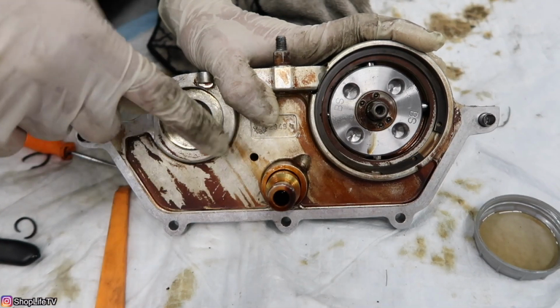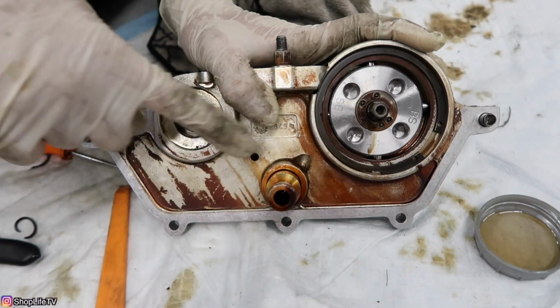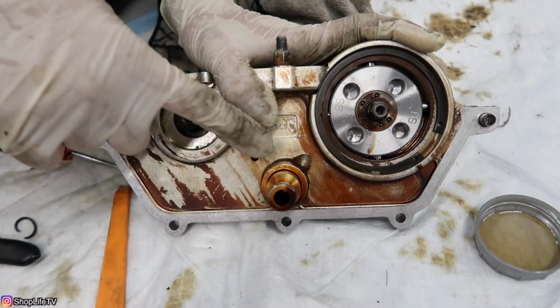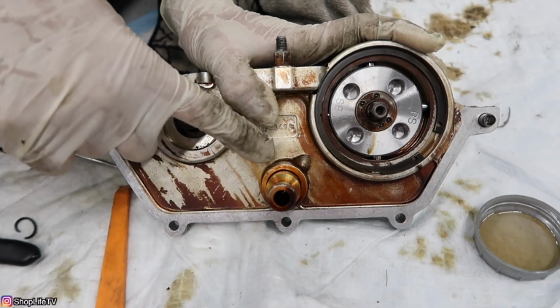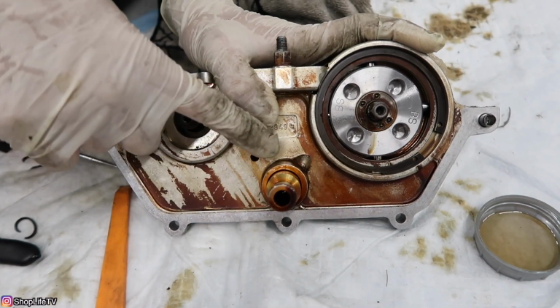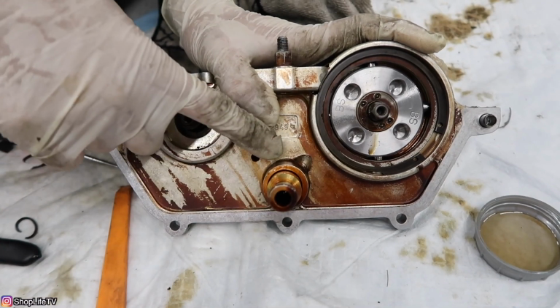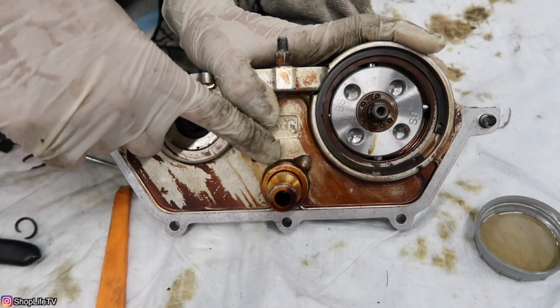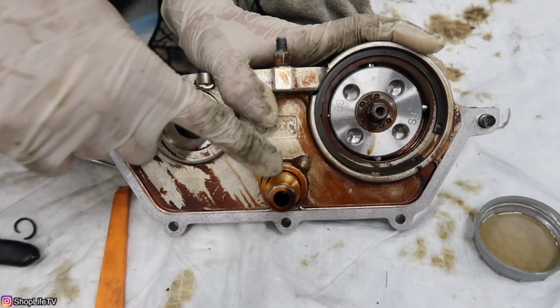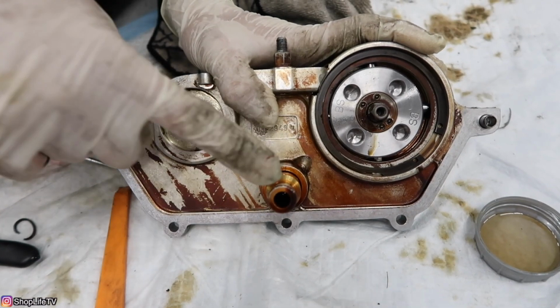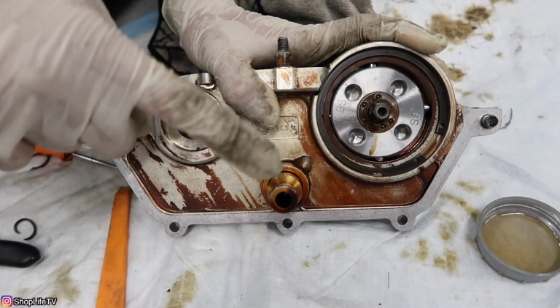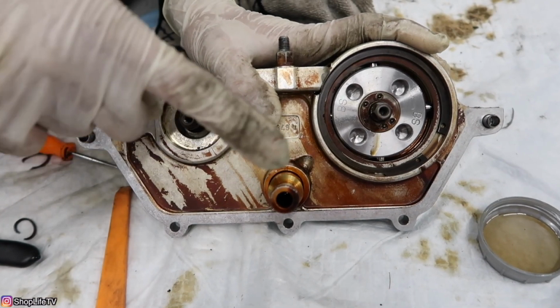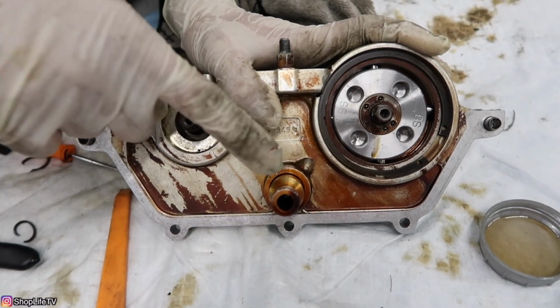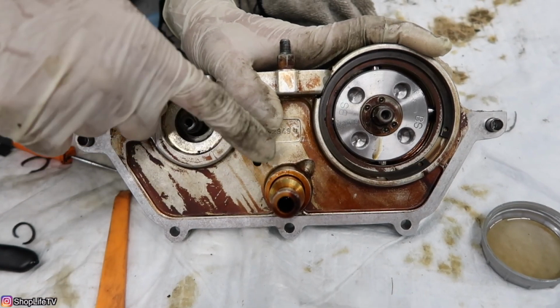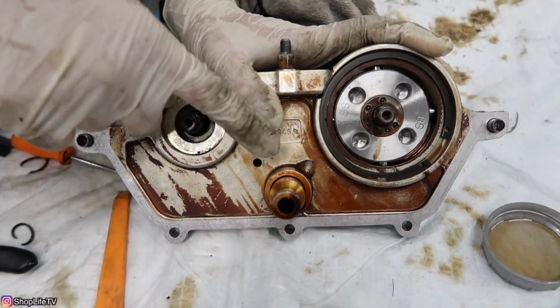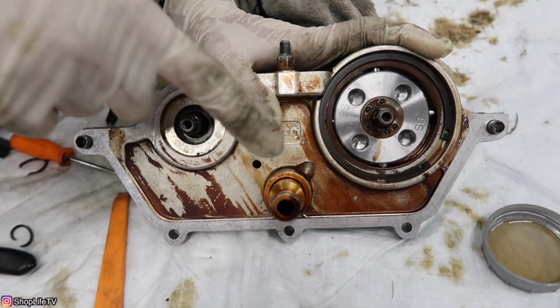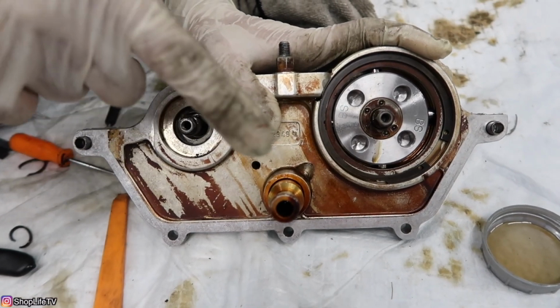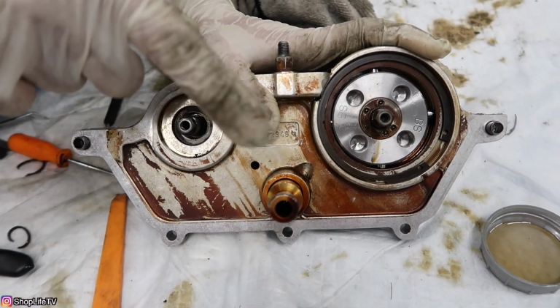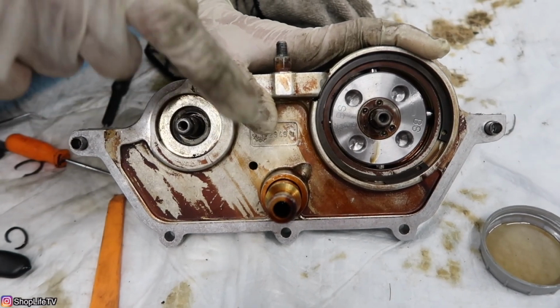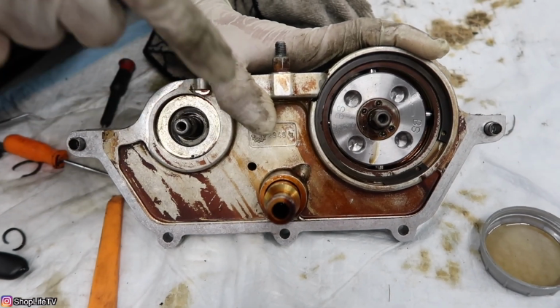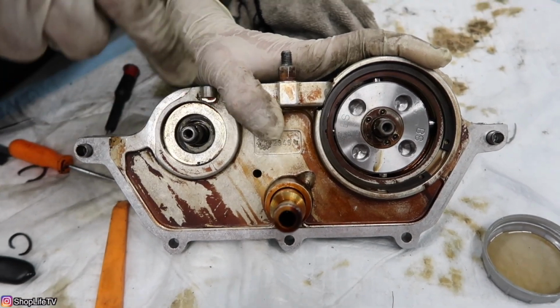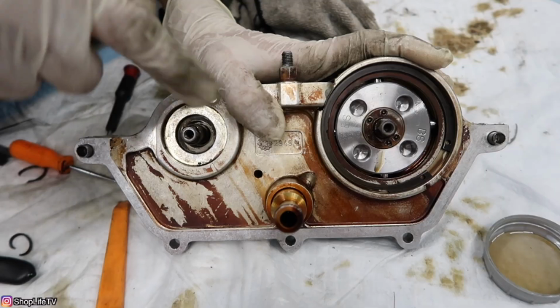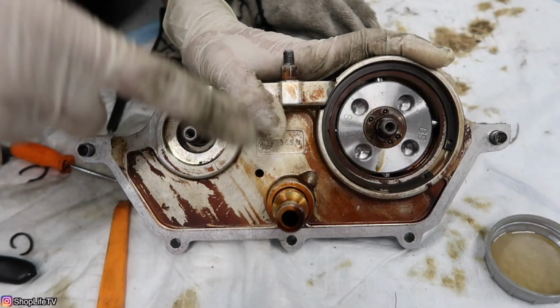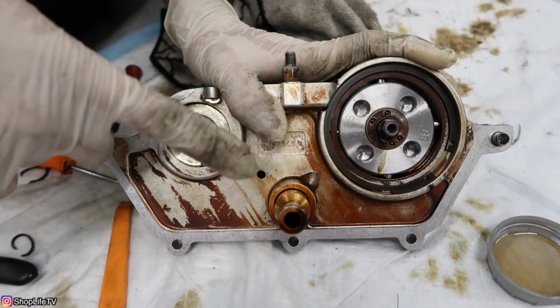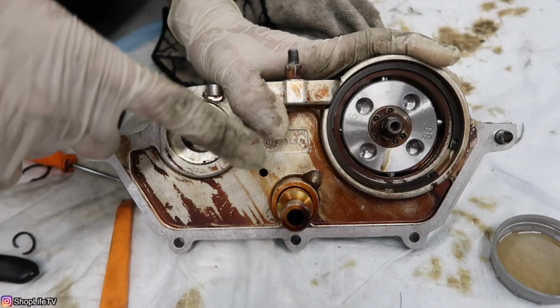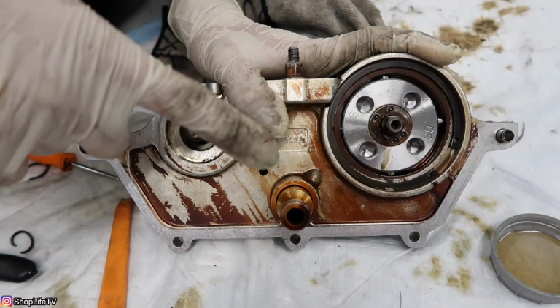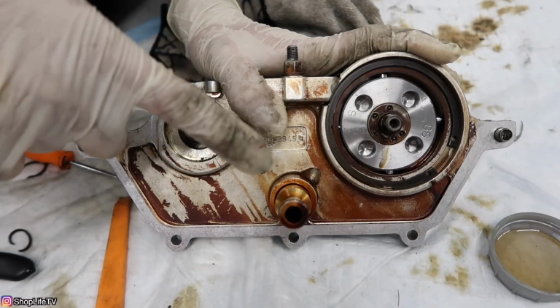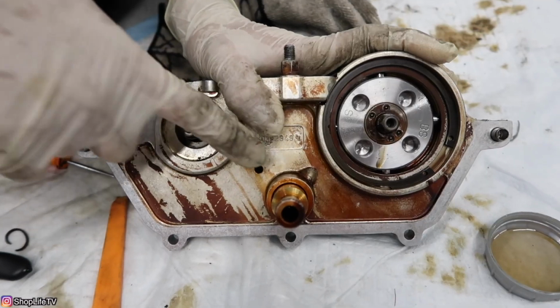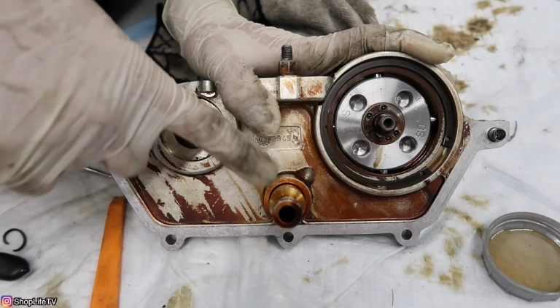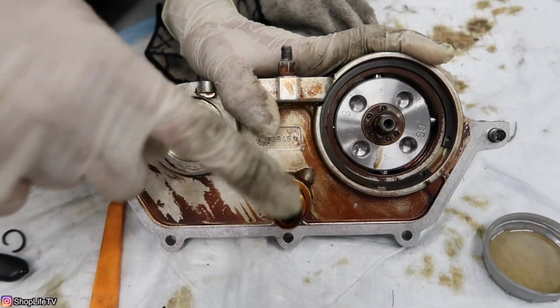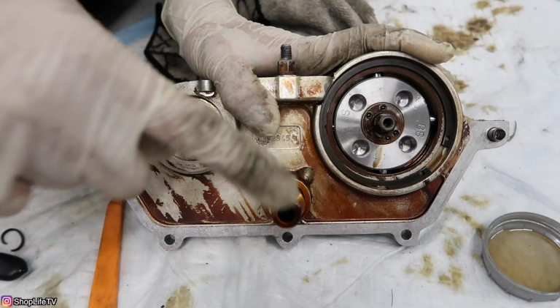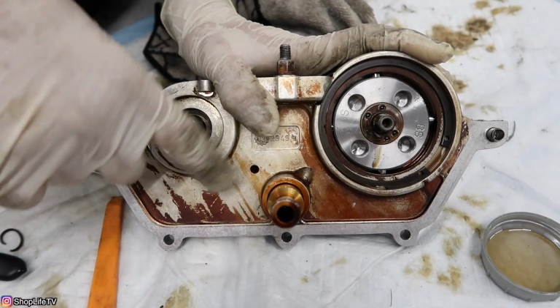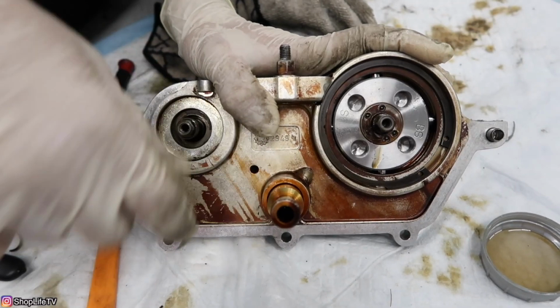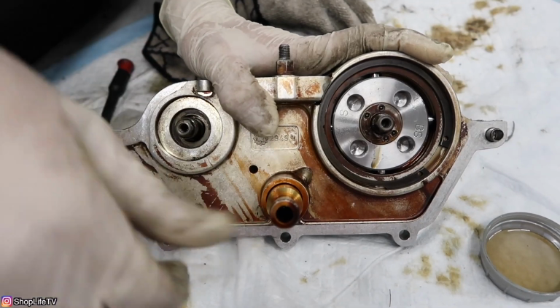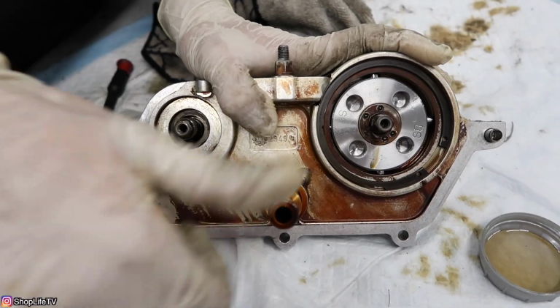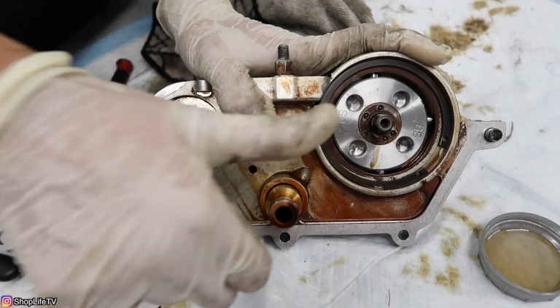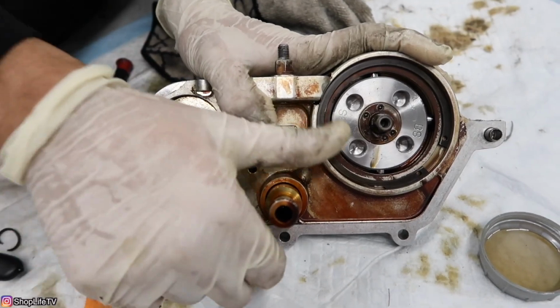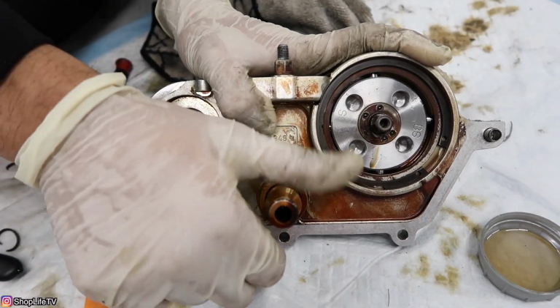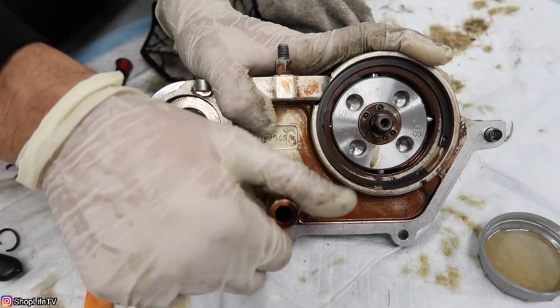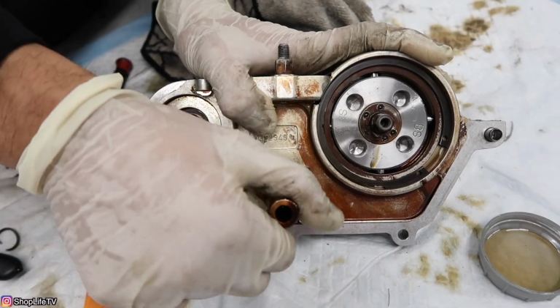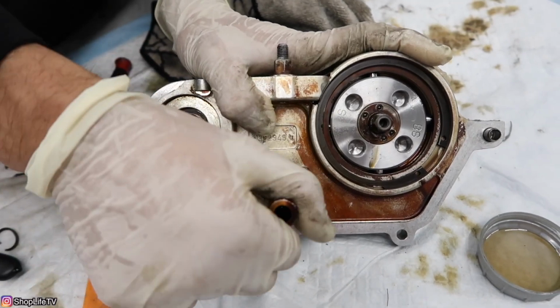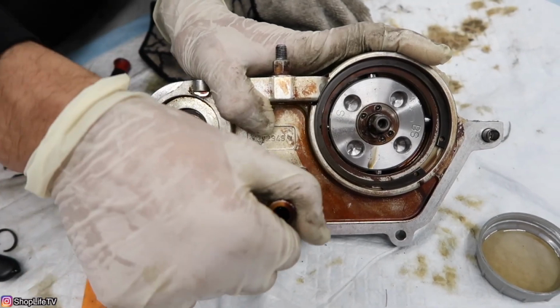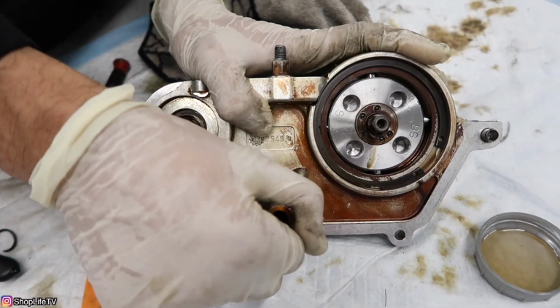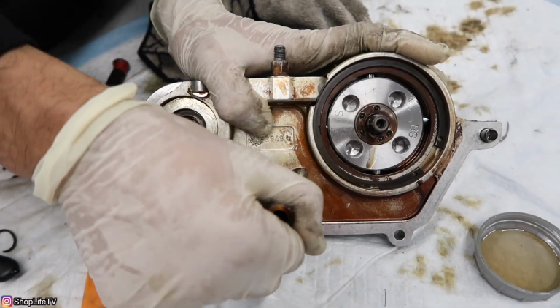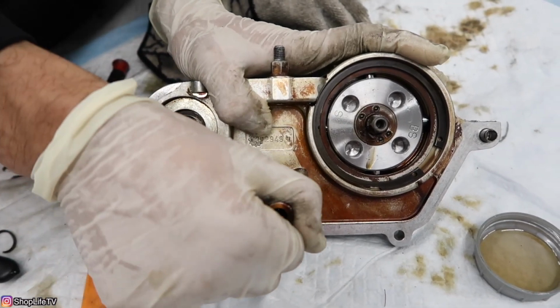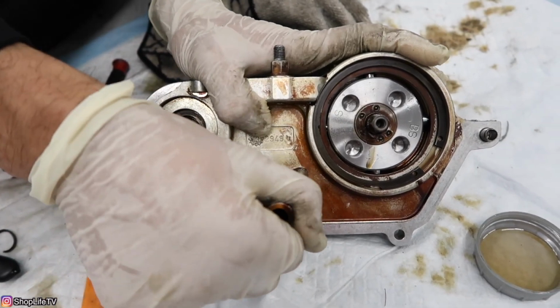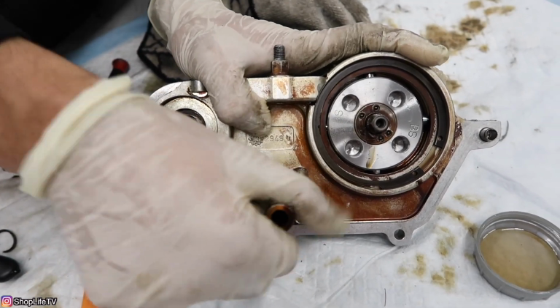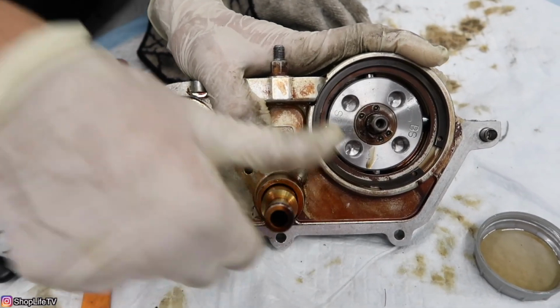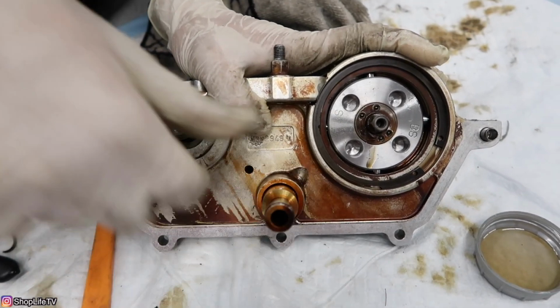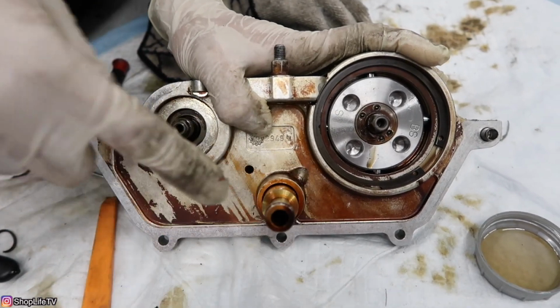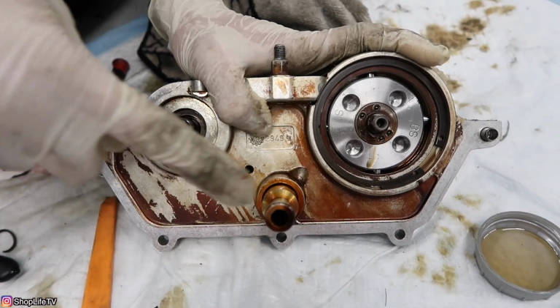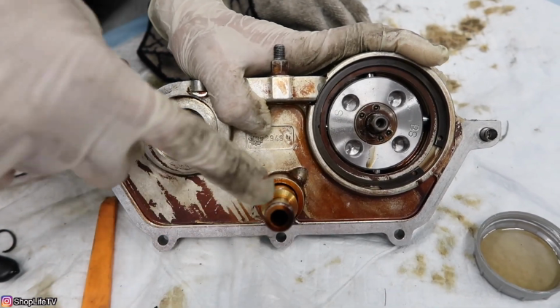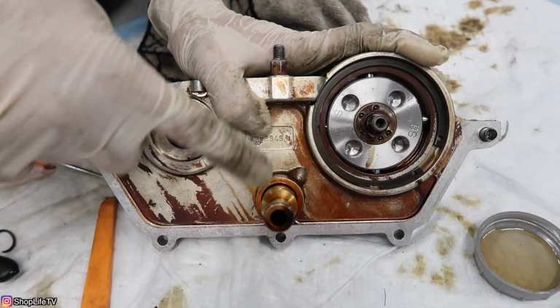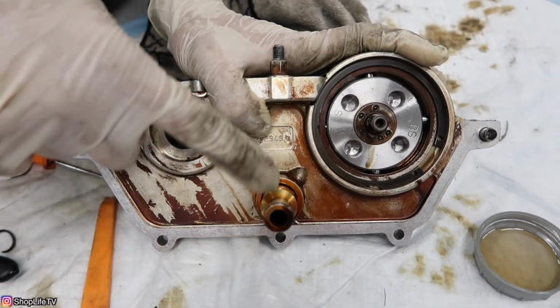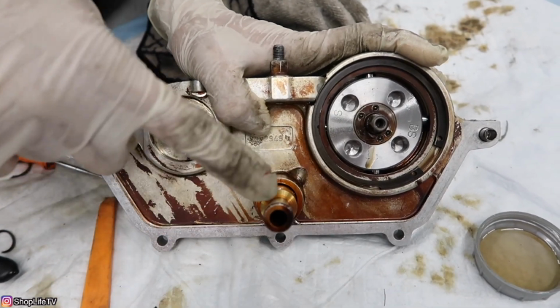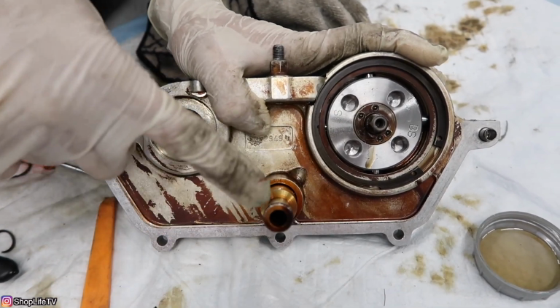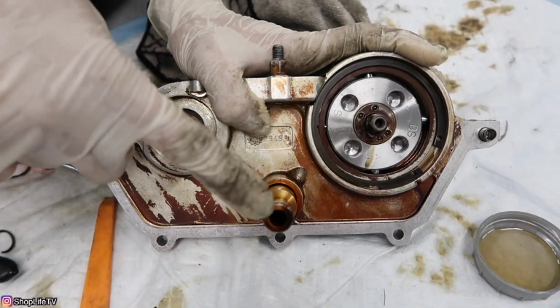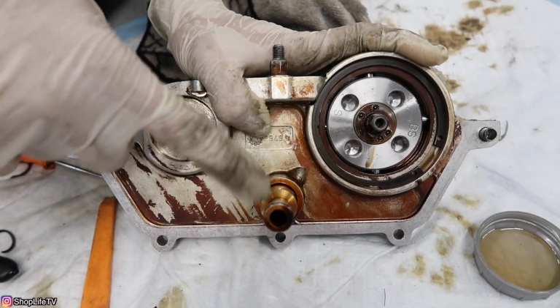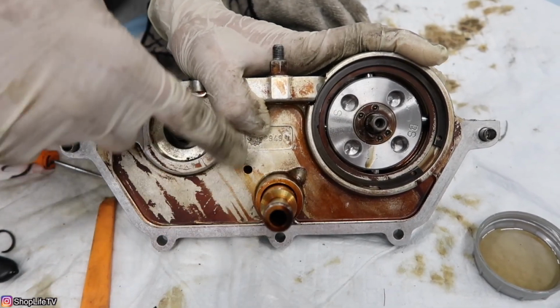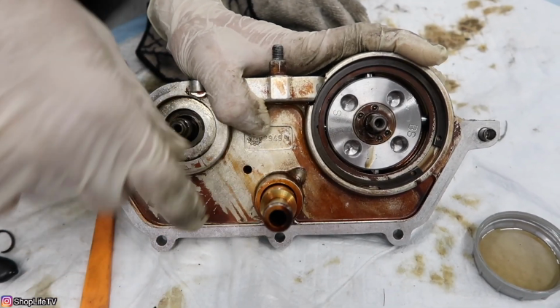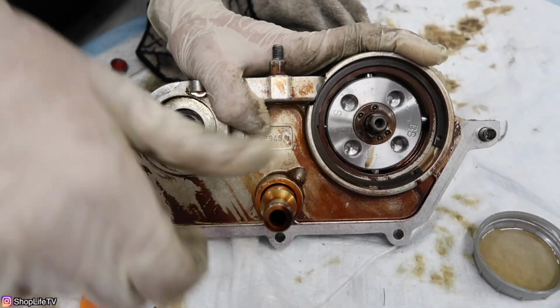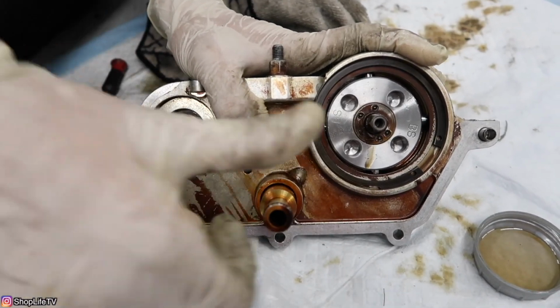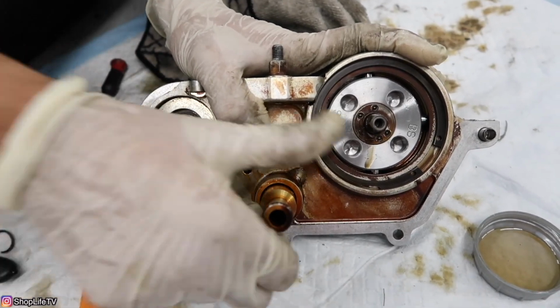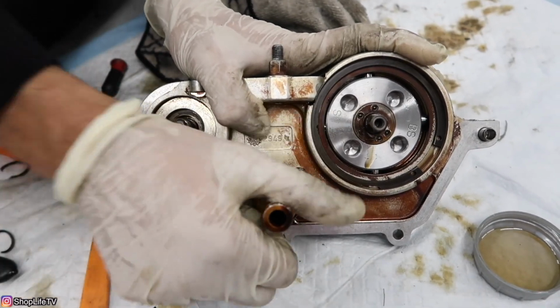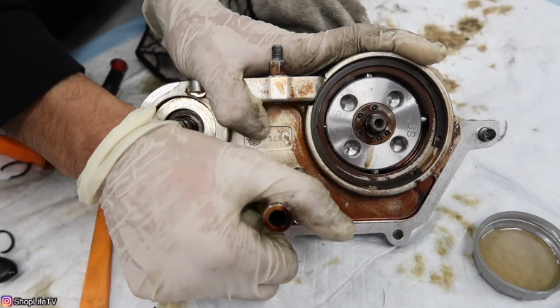Now we're going to pull out the middle section — this is the oil flow regulator. We're going to pull it out to change the o-rings on both sides.